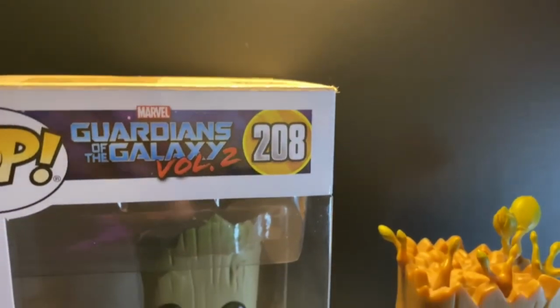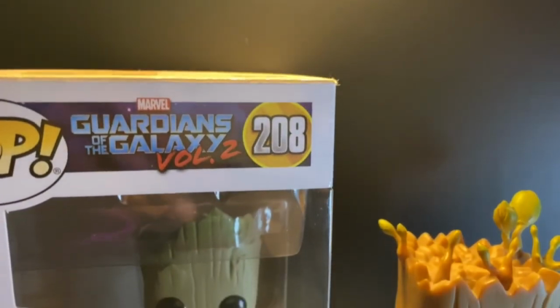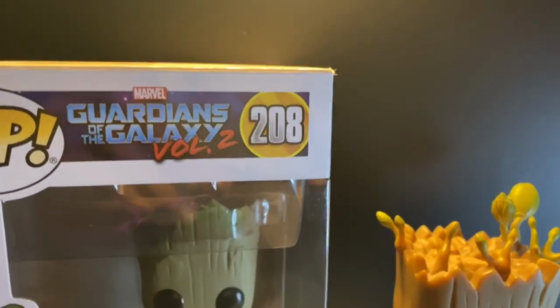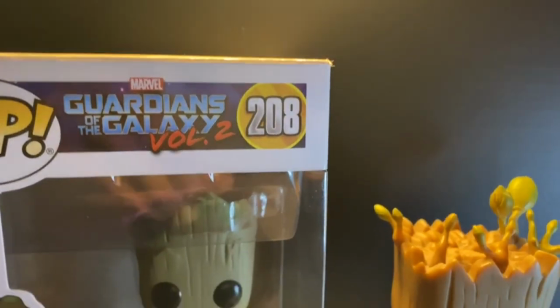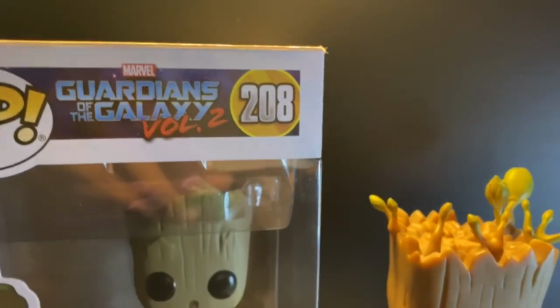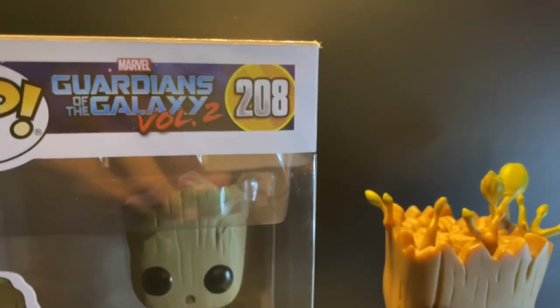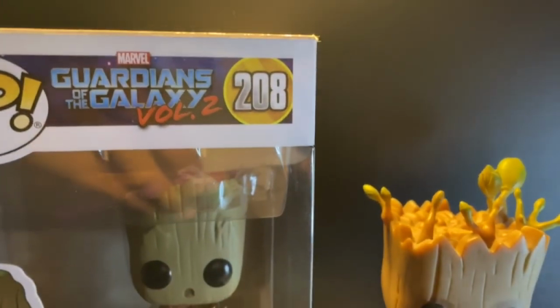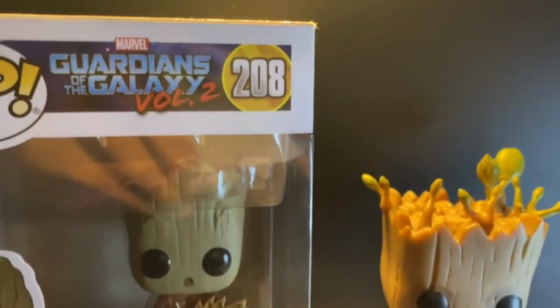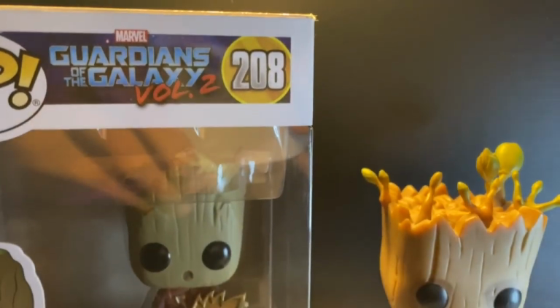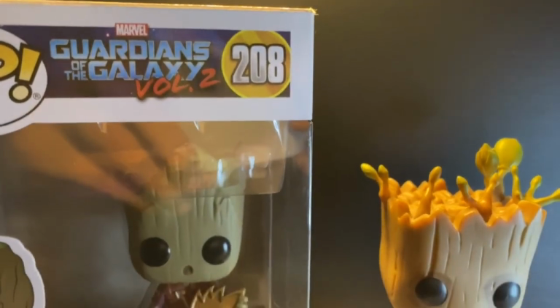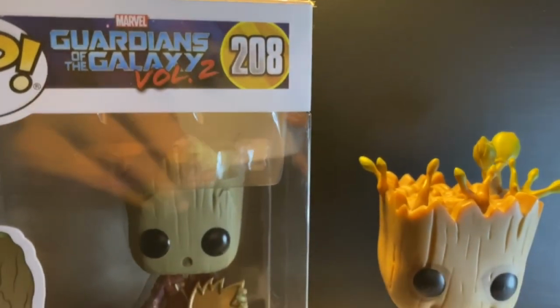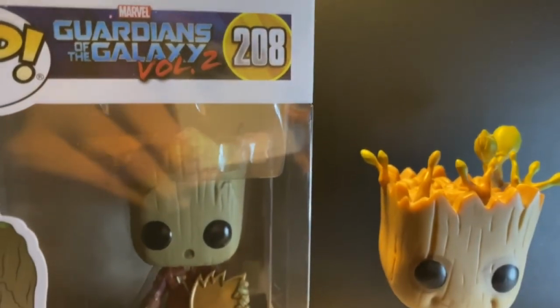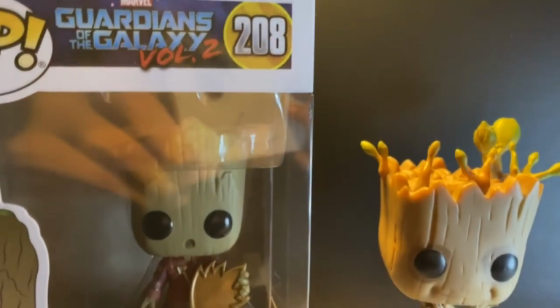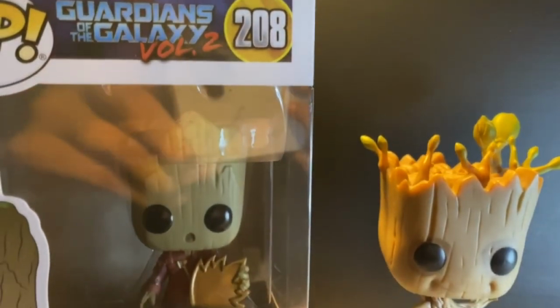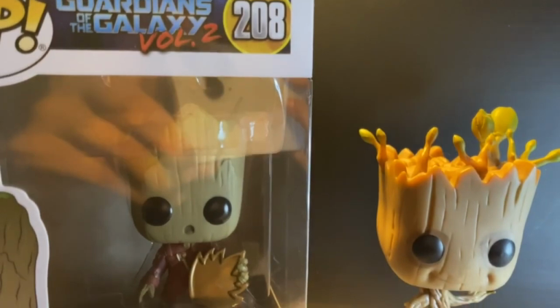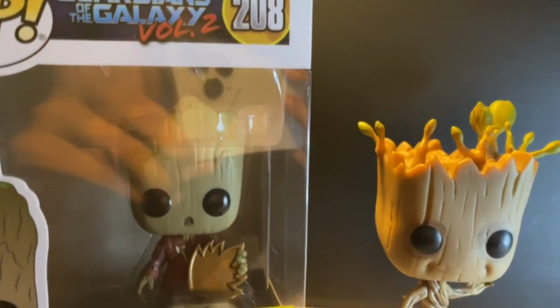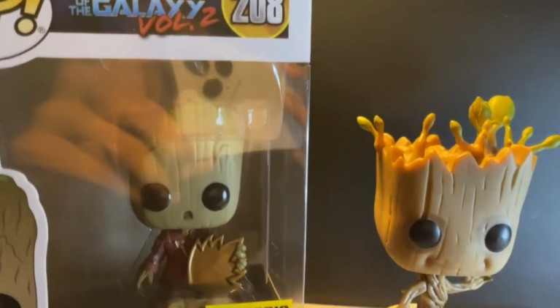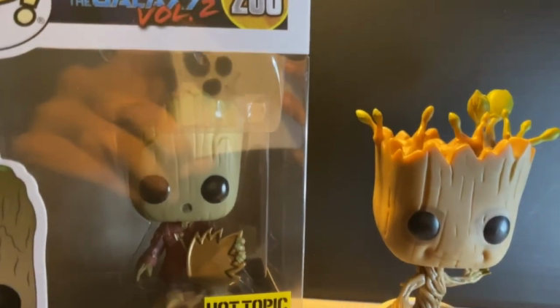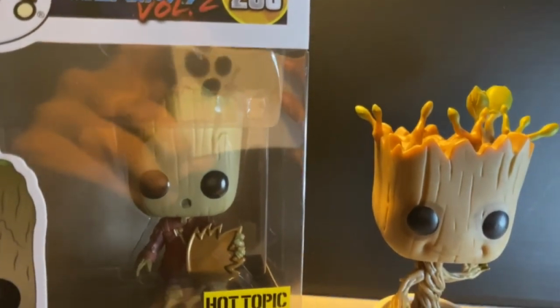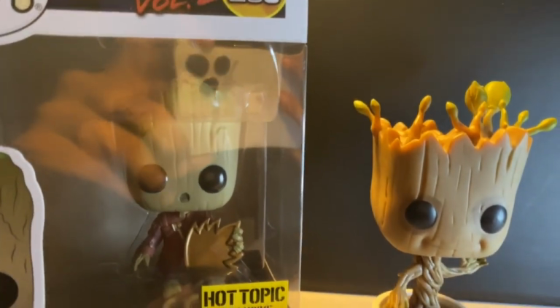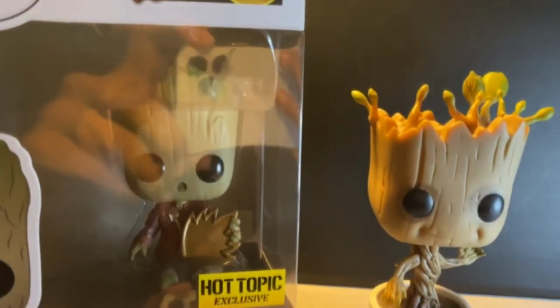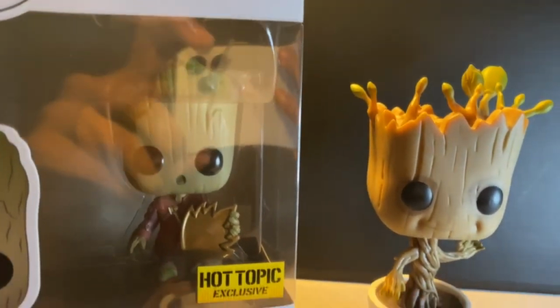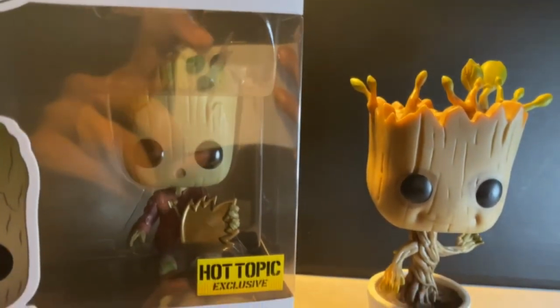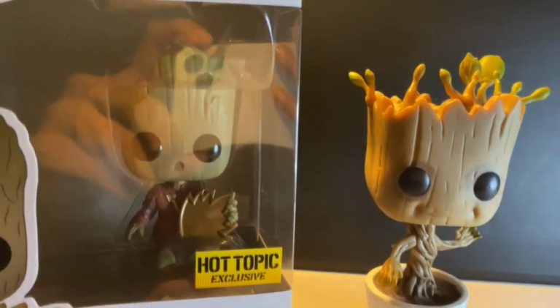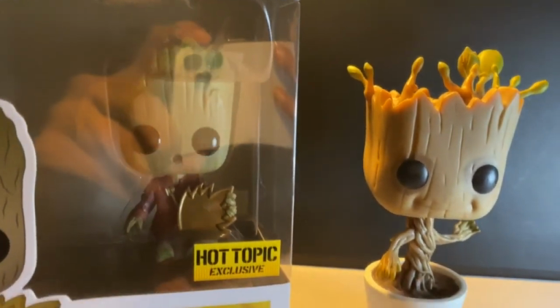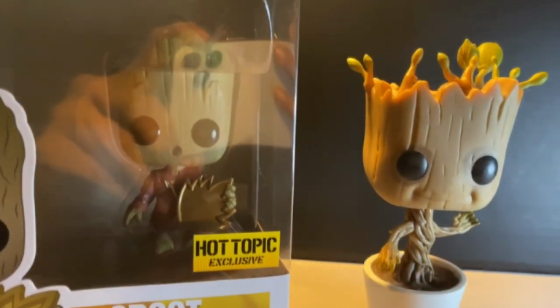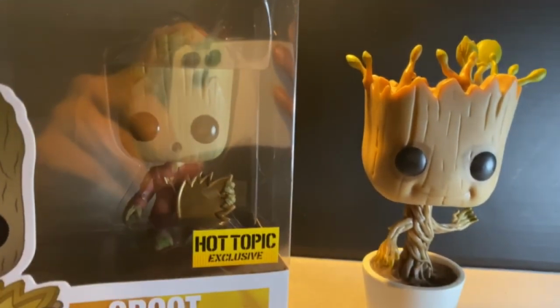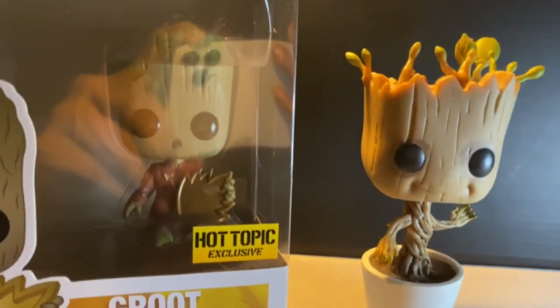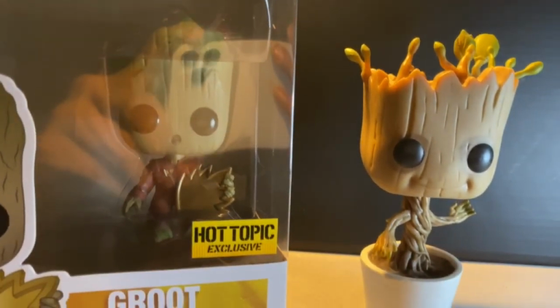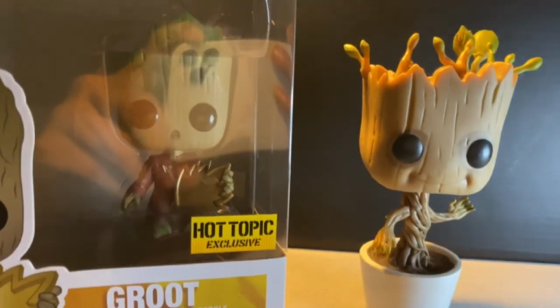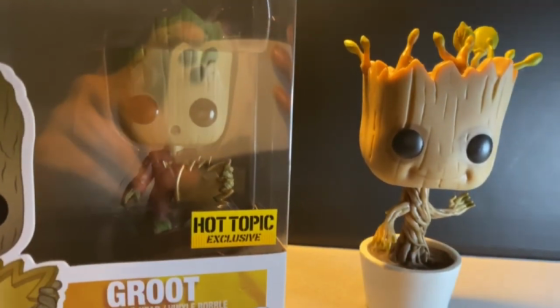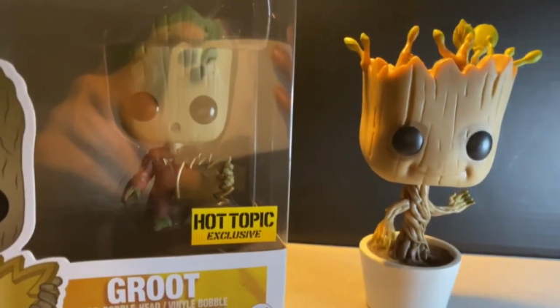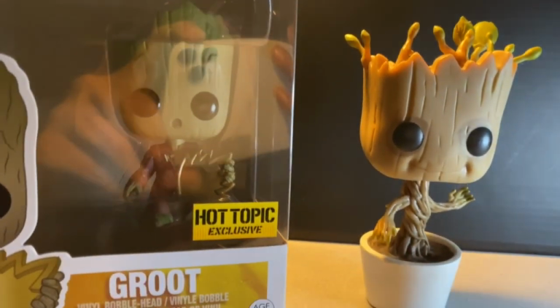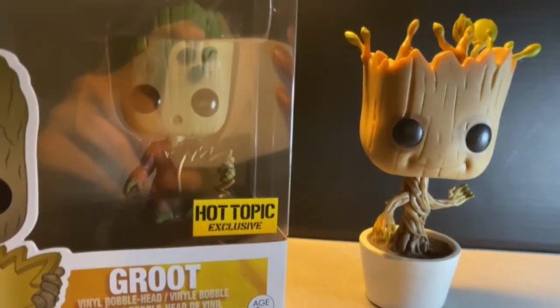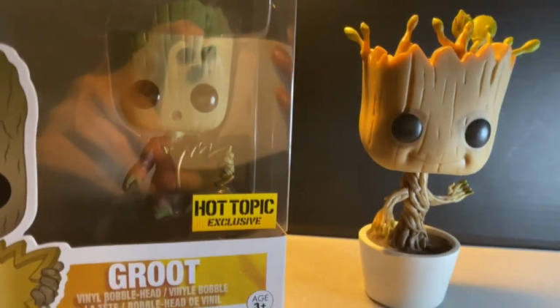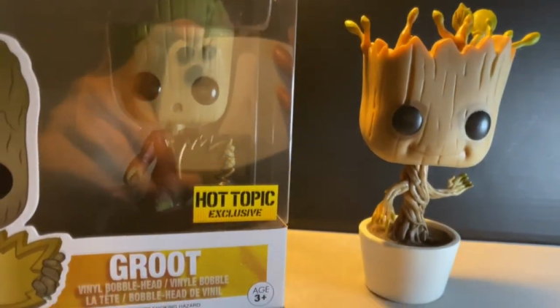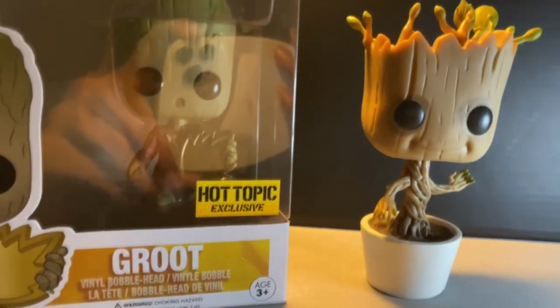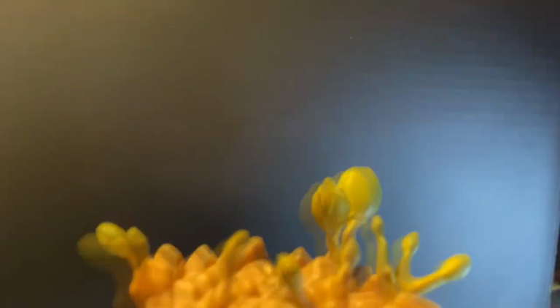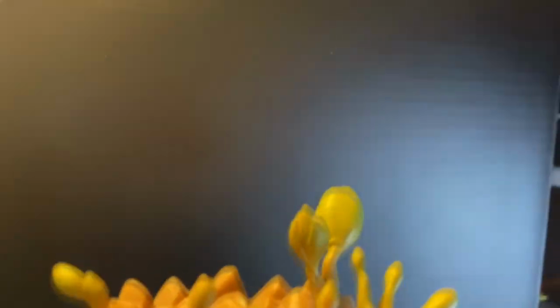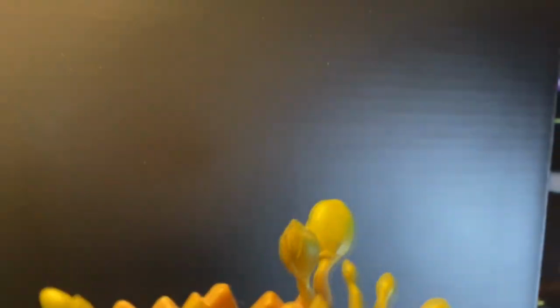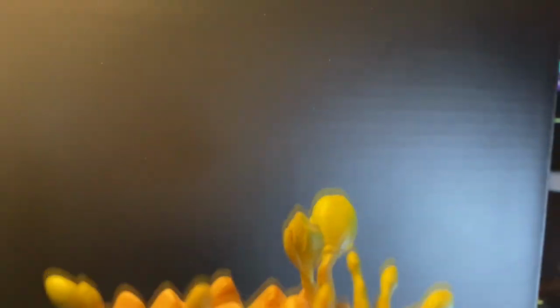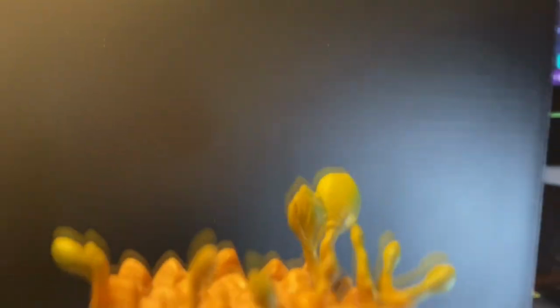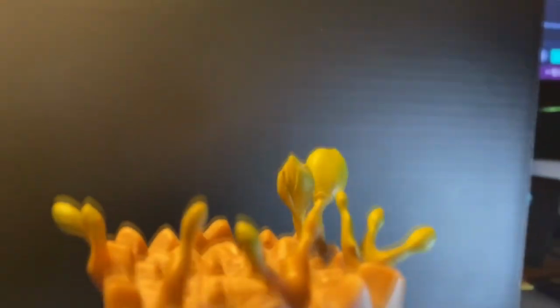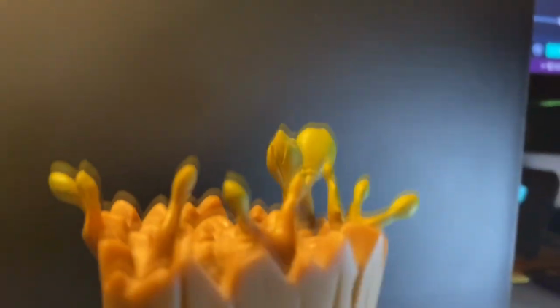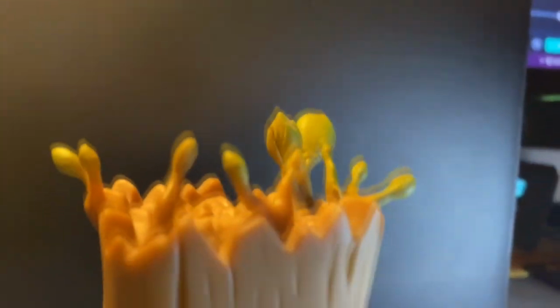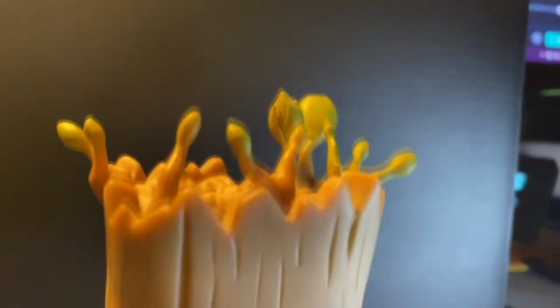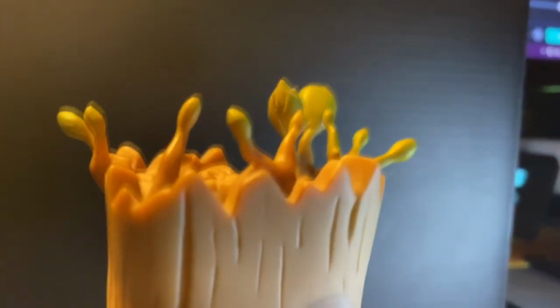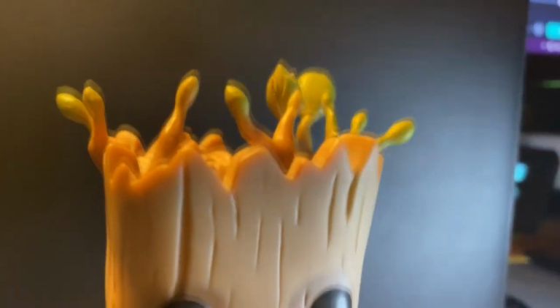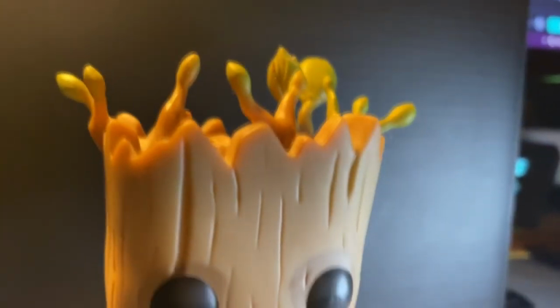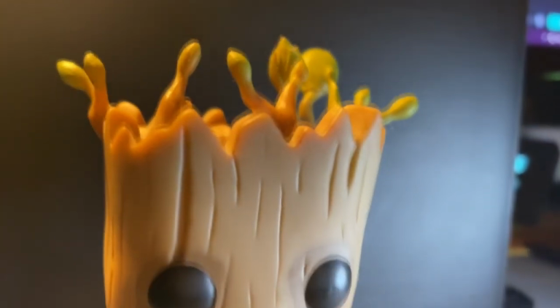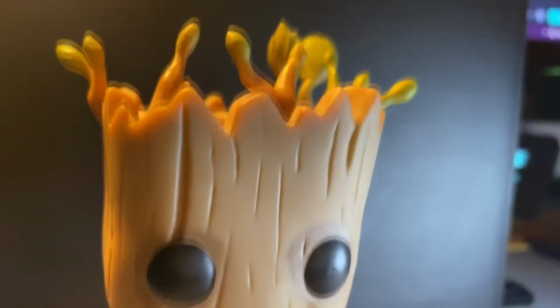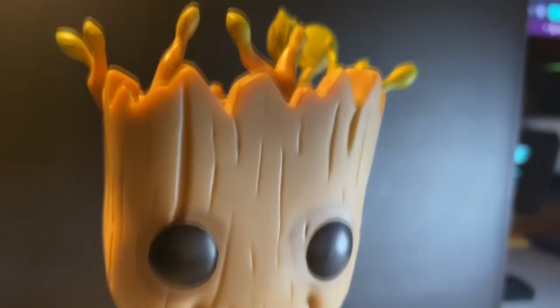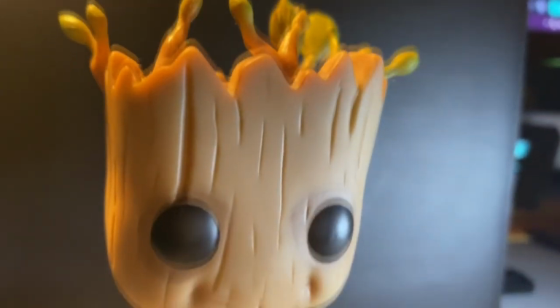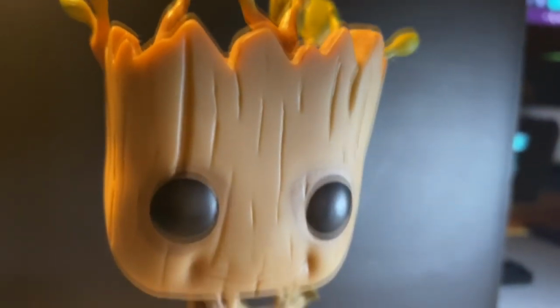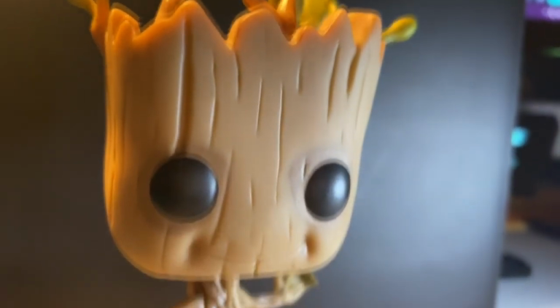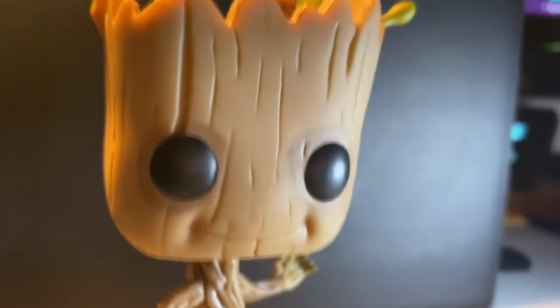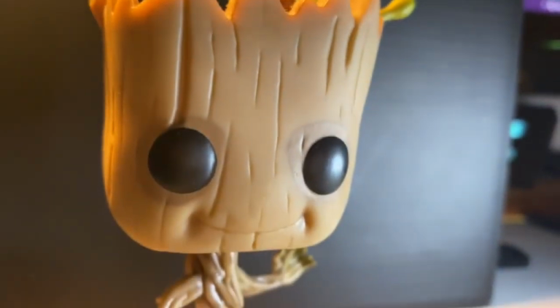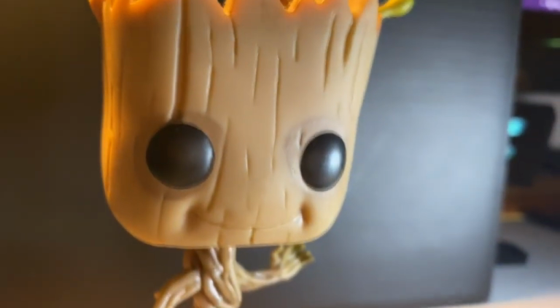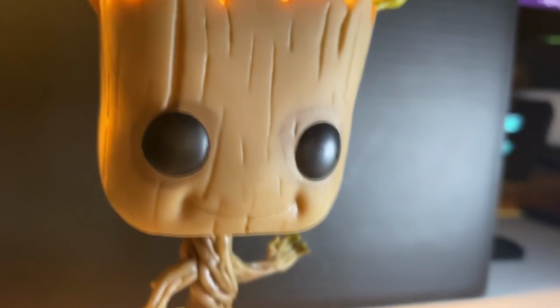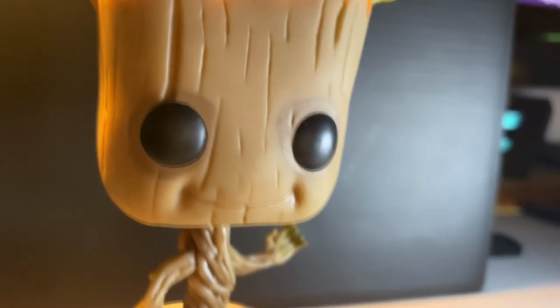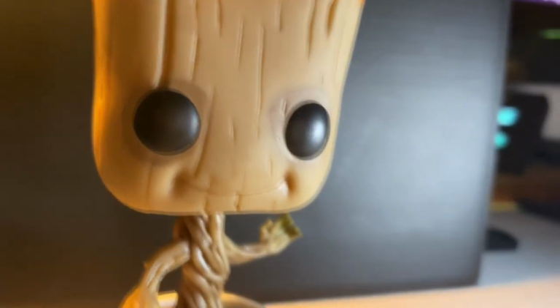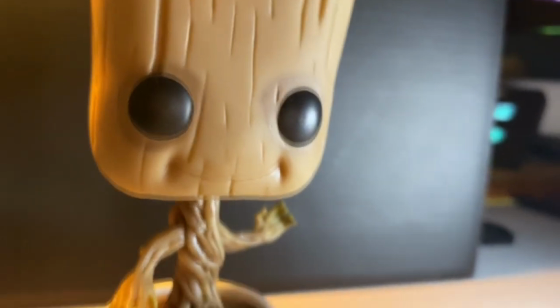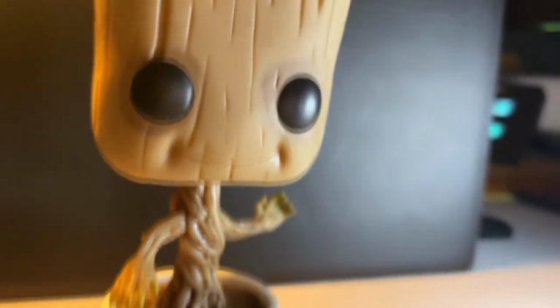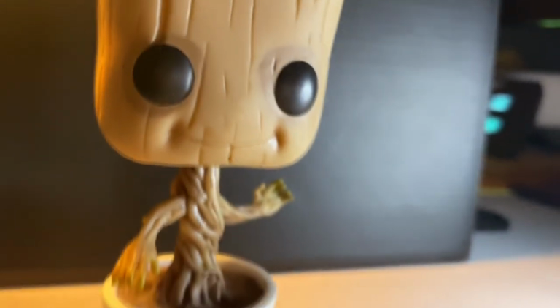Moving on to the Guardians of the Galaxy, we have from Volume 1 and Volume 2 — Groot, of course it's a bobblehead again.